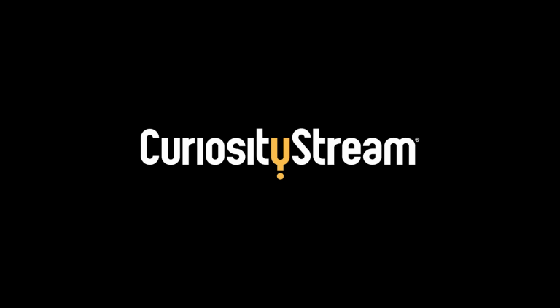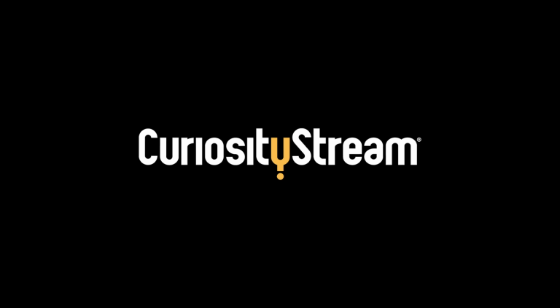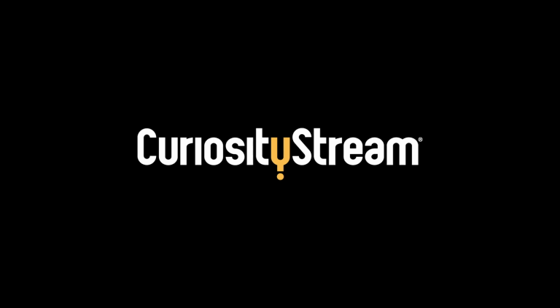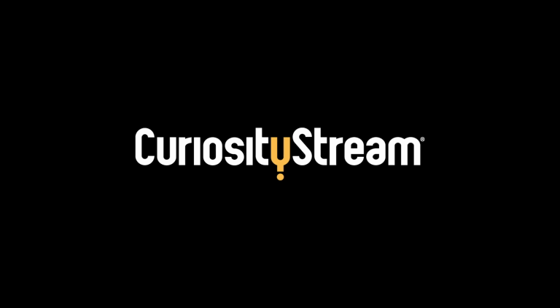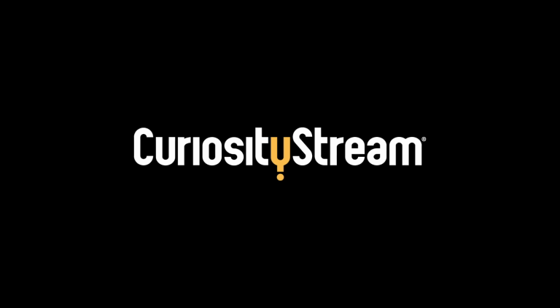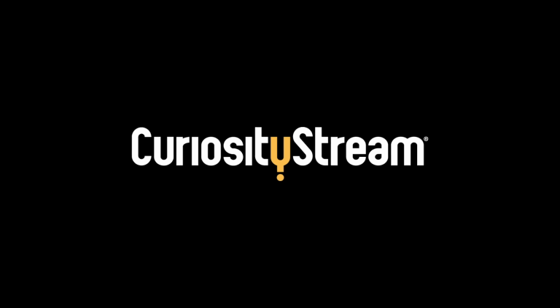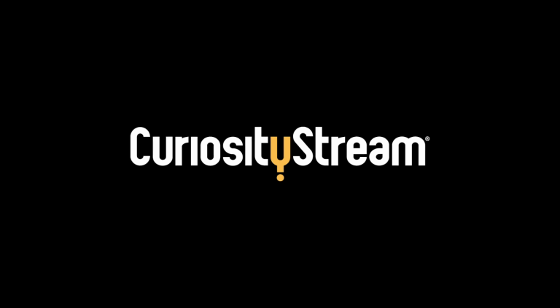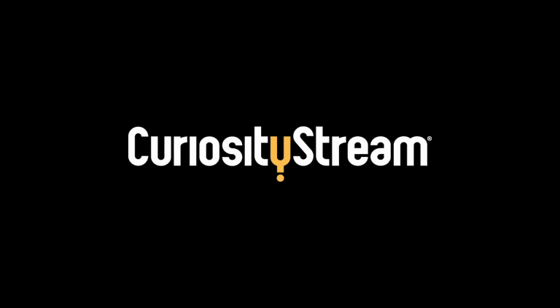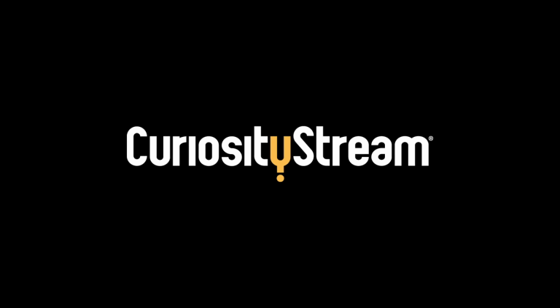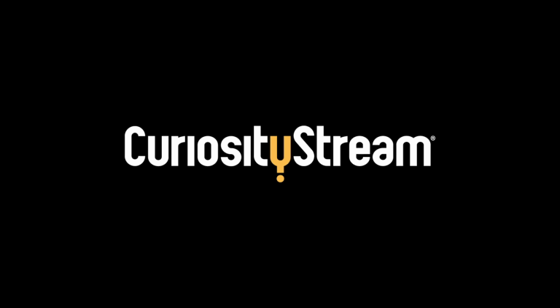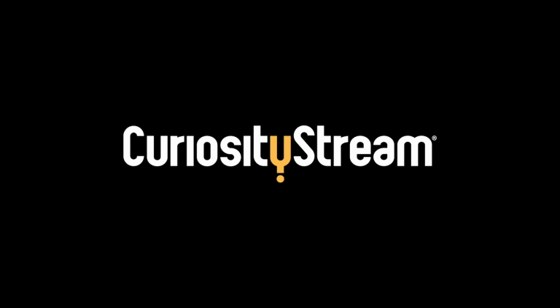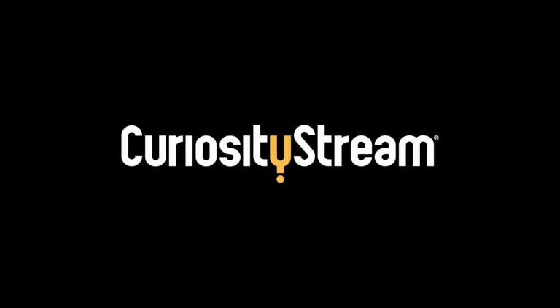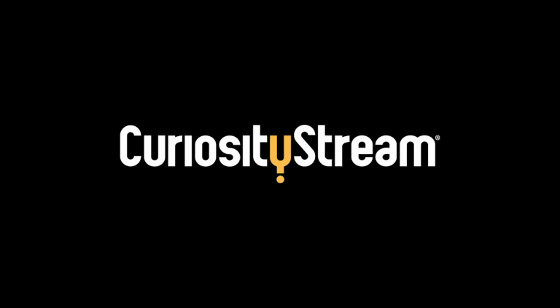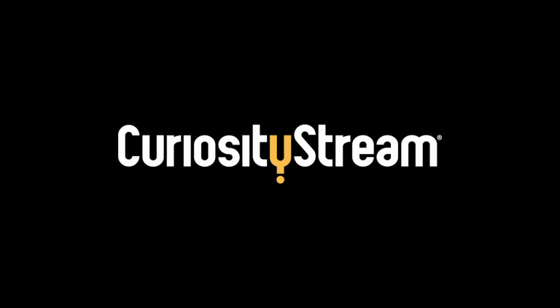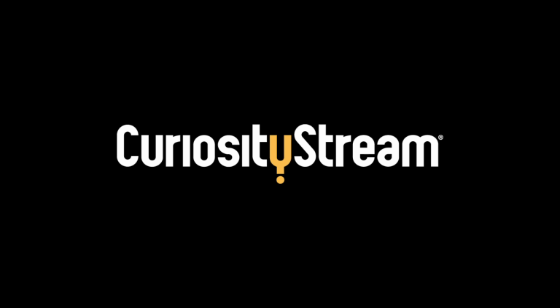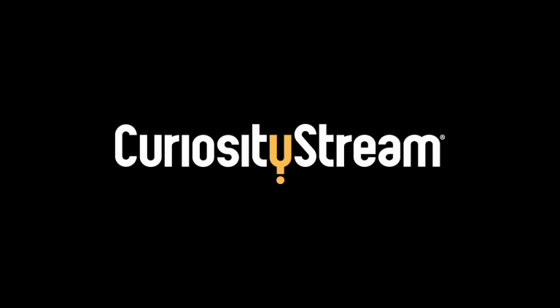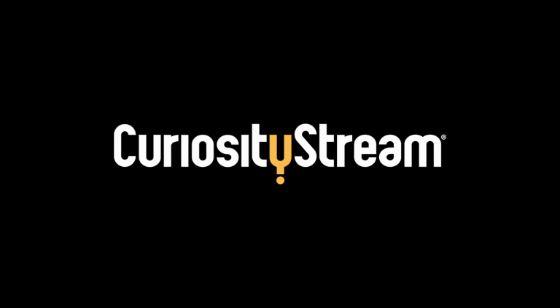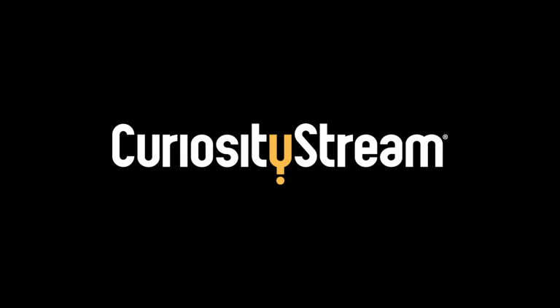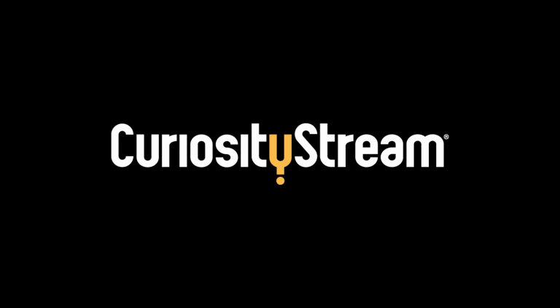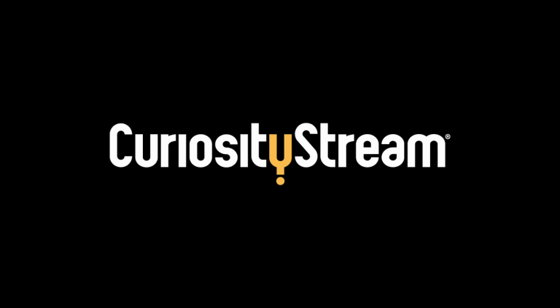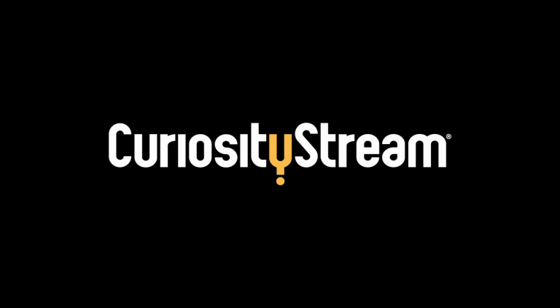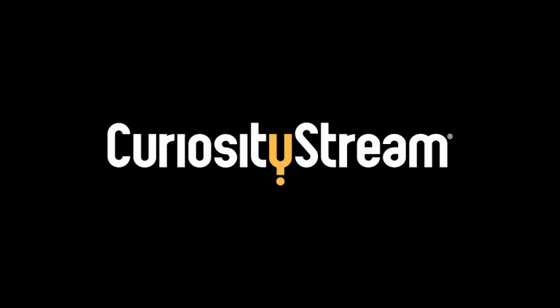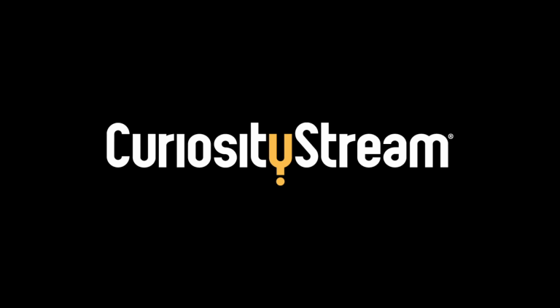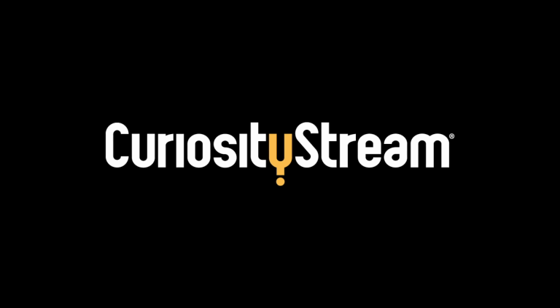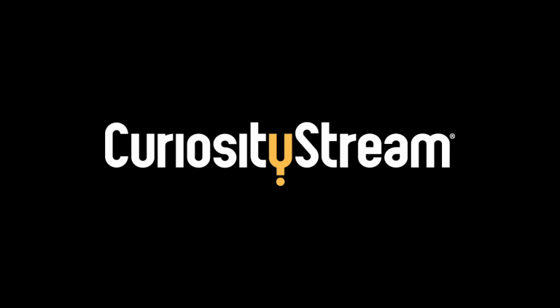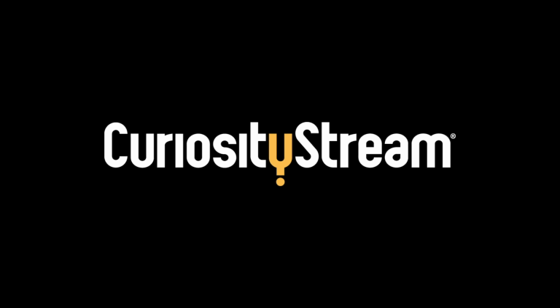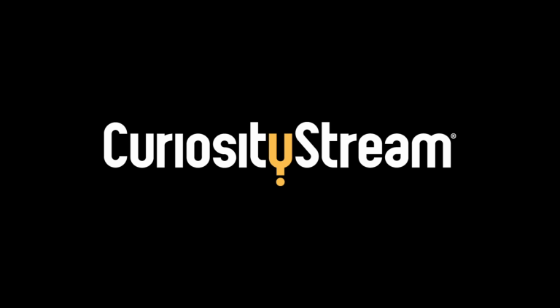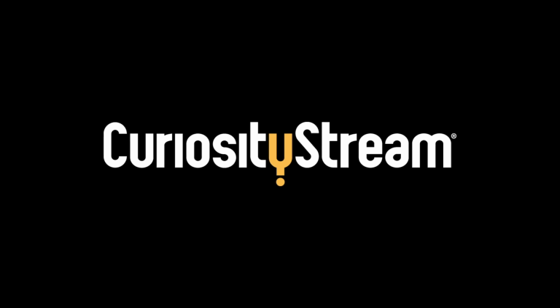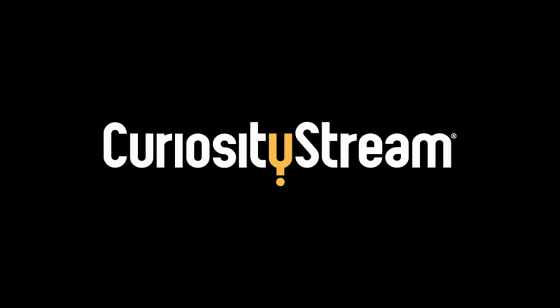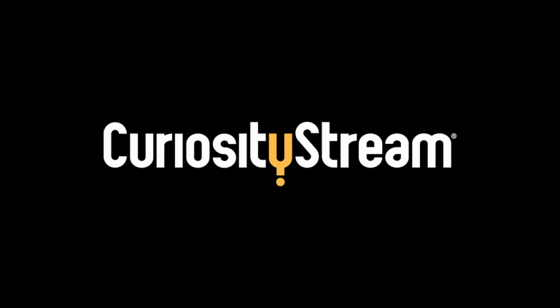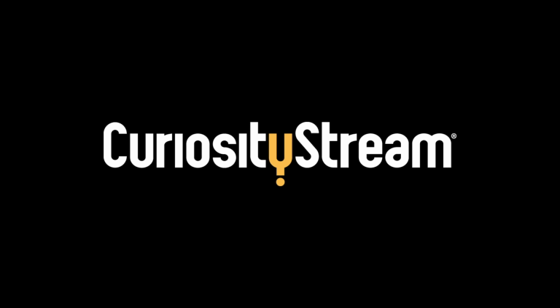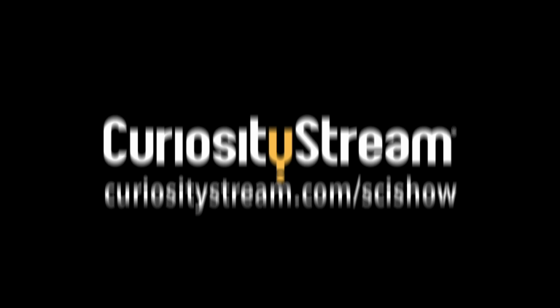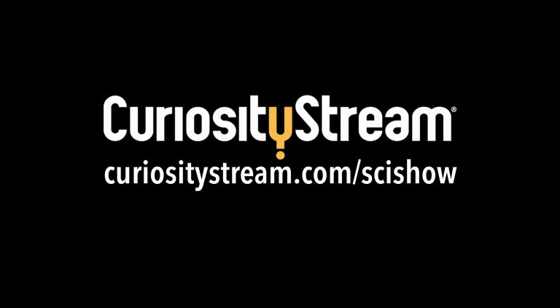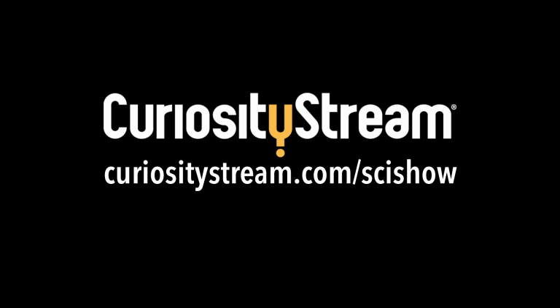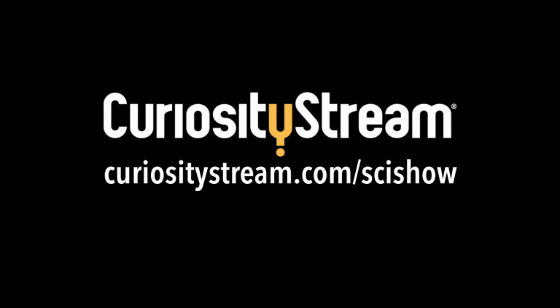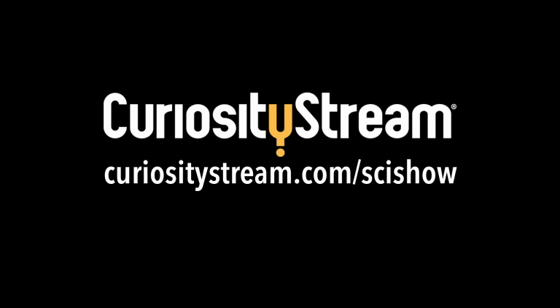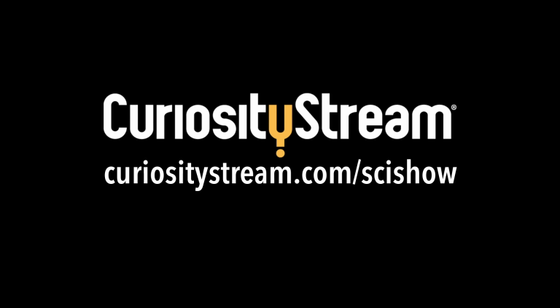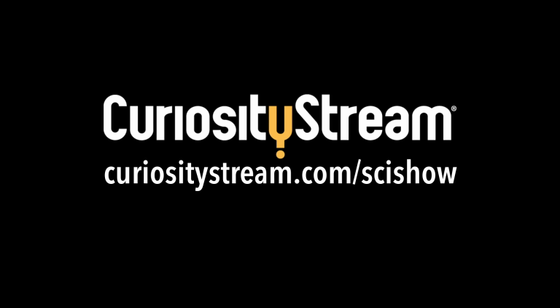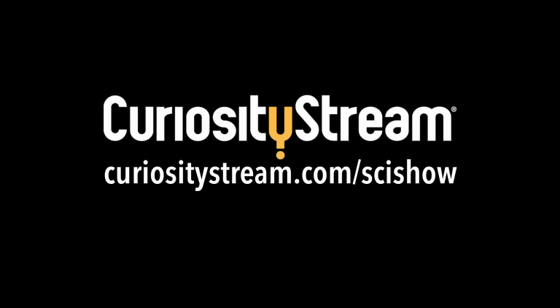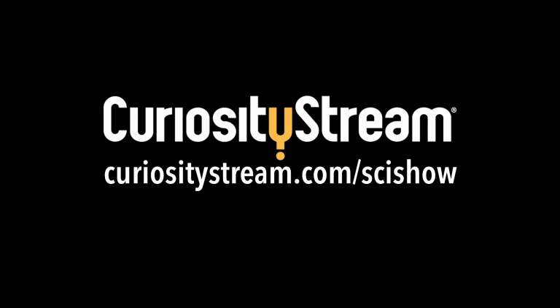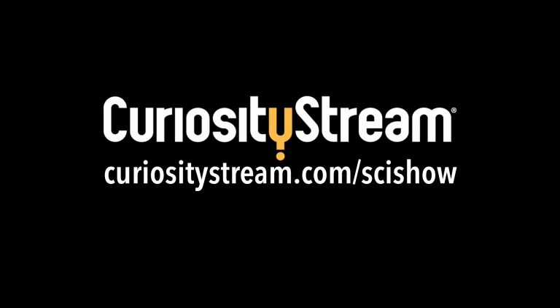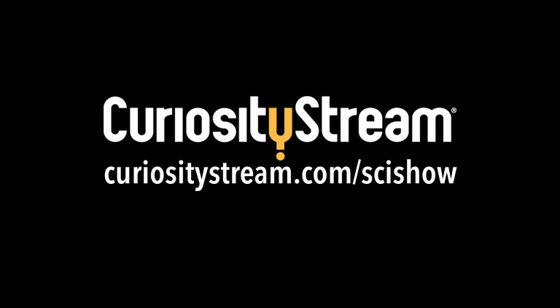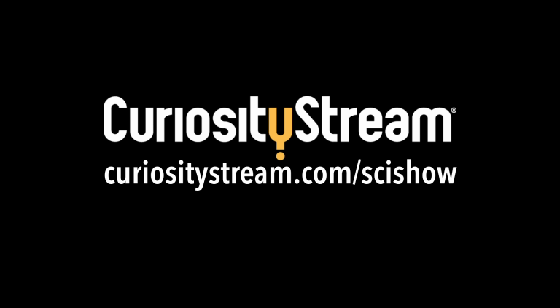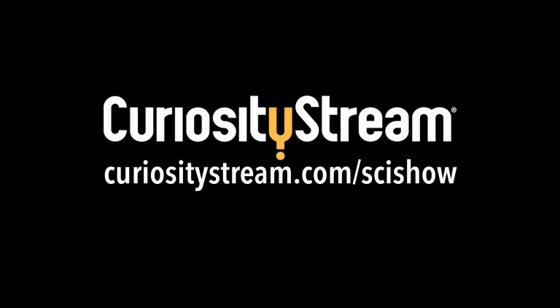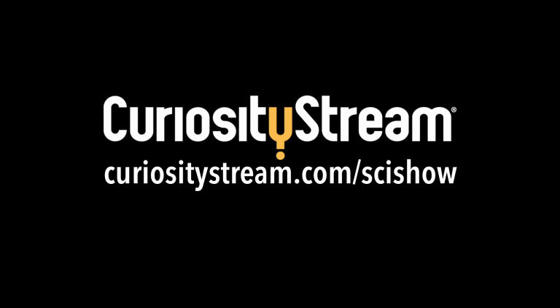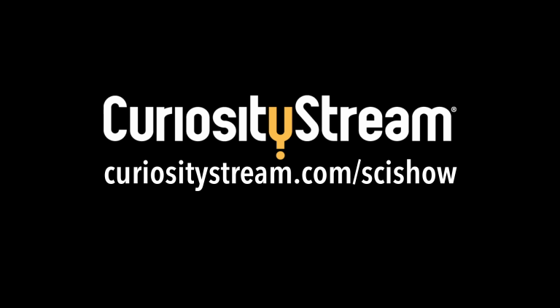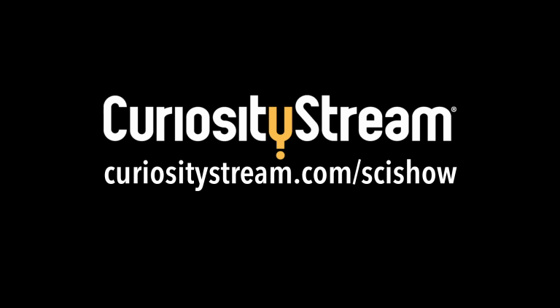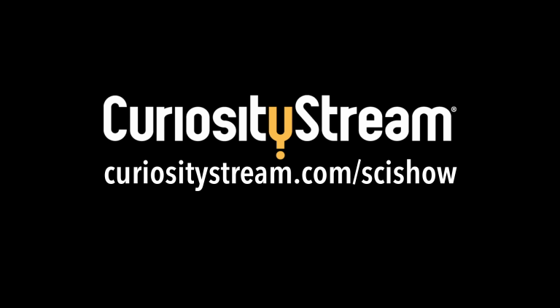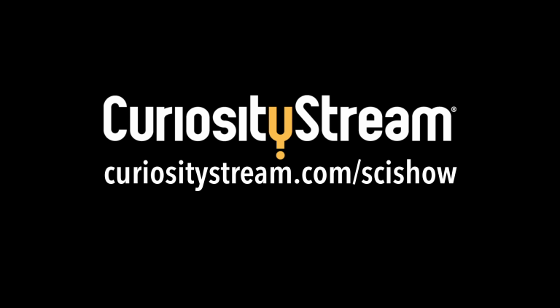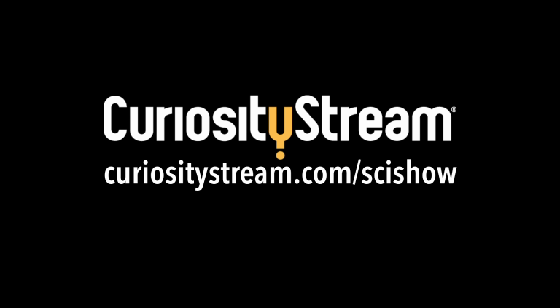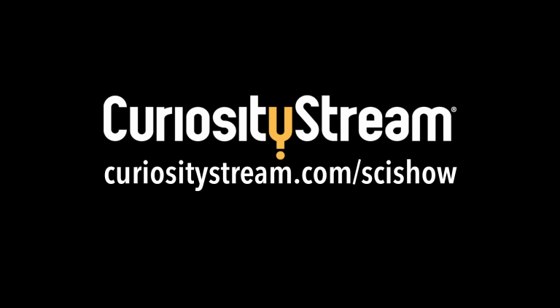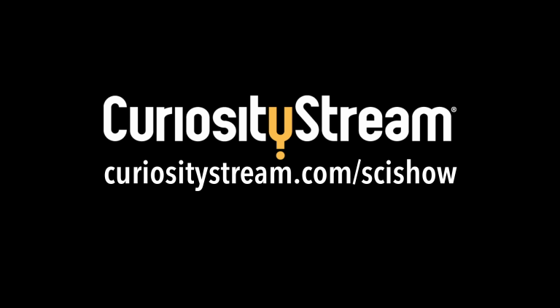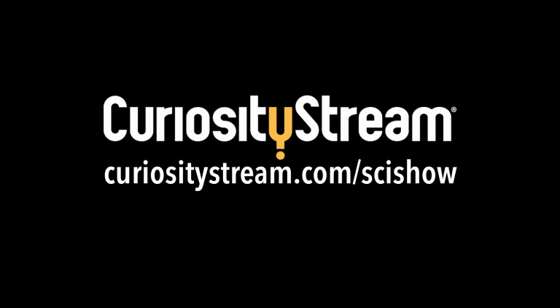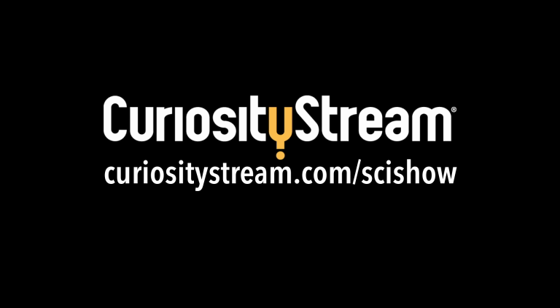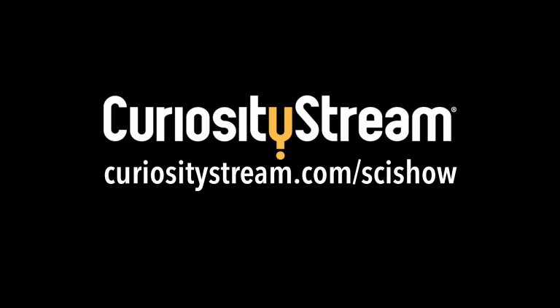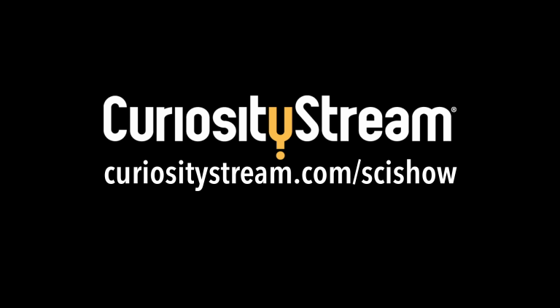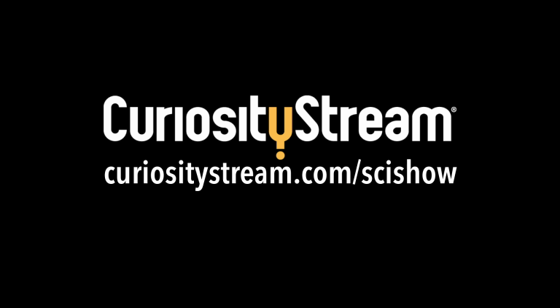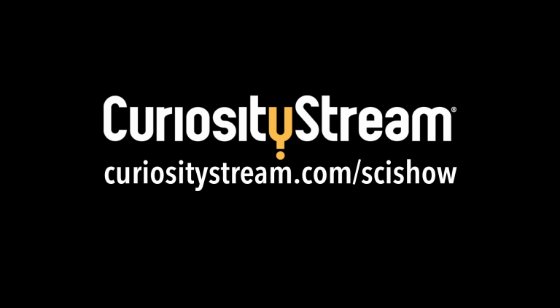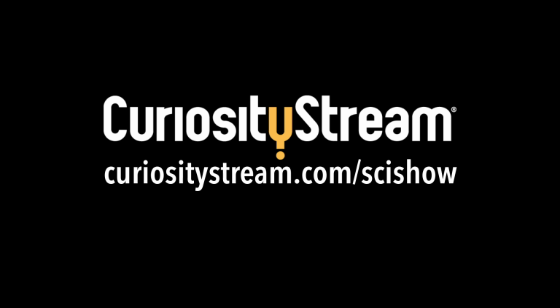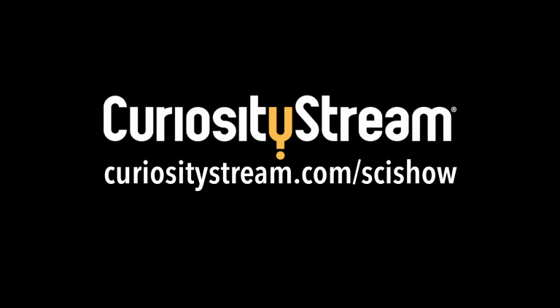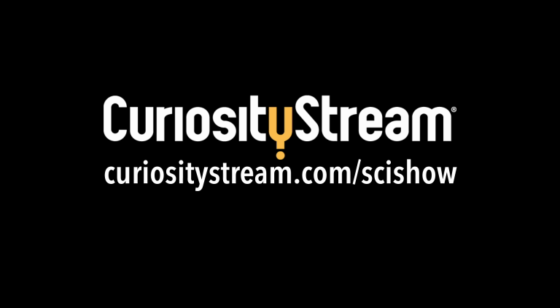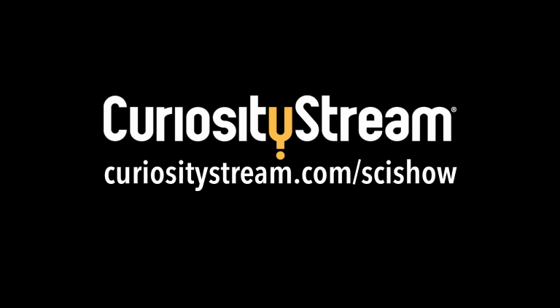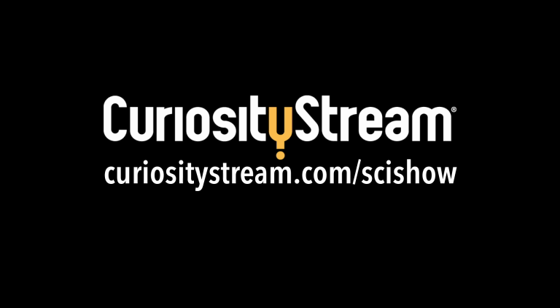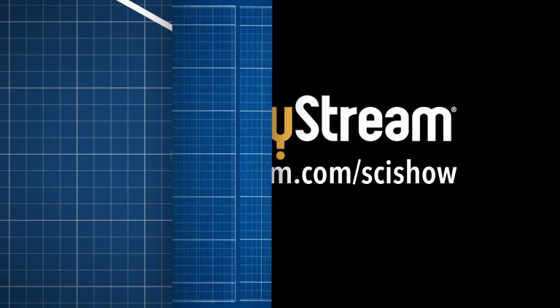This episode of SciShow is supported by CuriosityStream. Go to curiositystream.com/scishow to learn more.